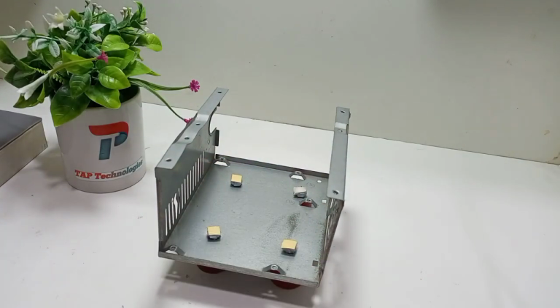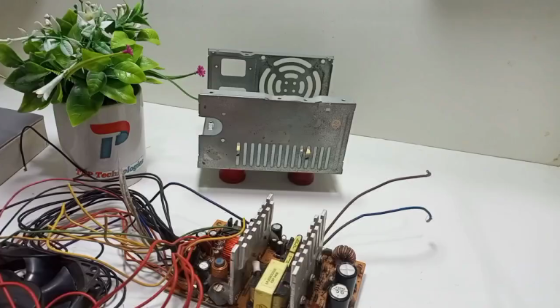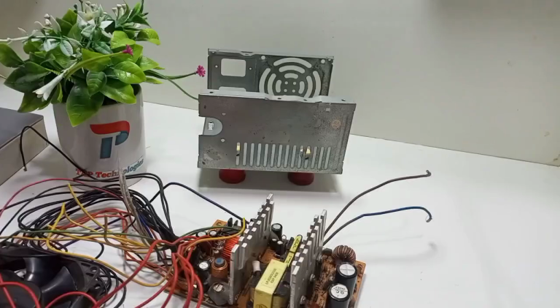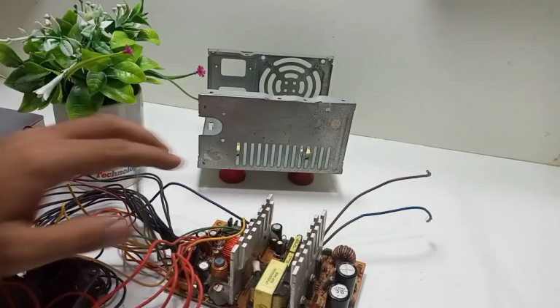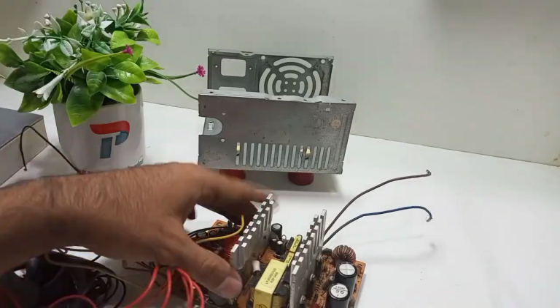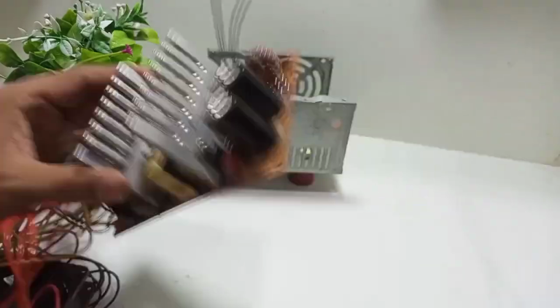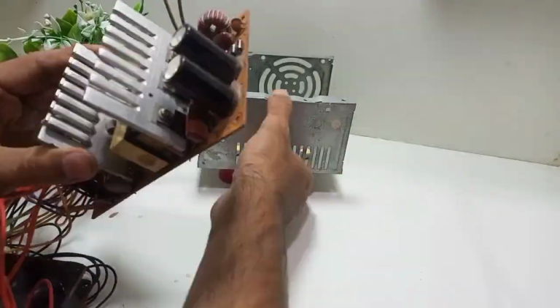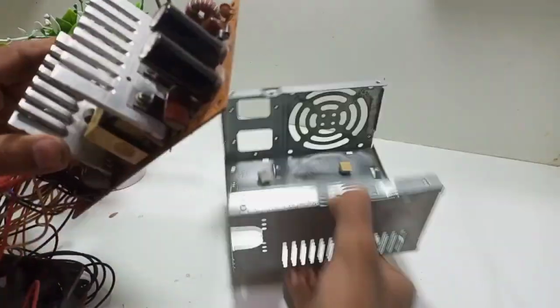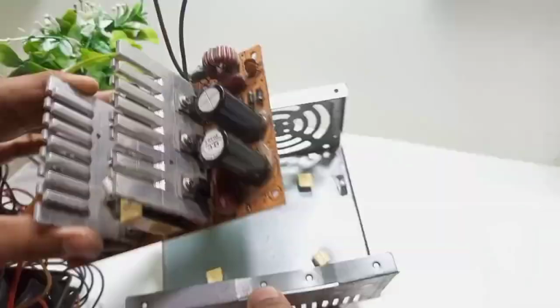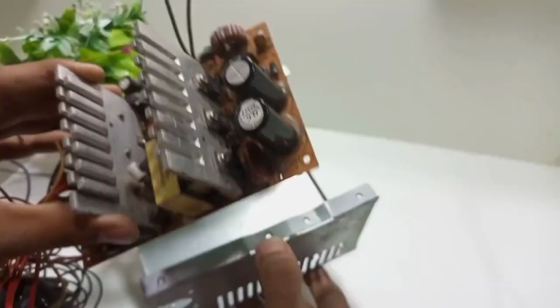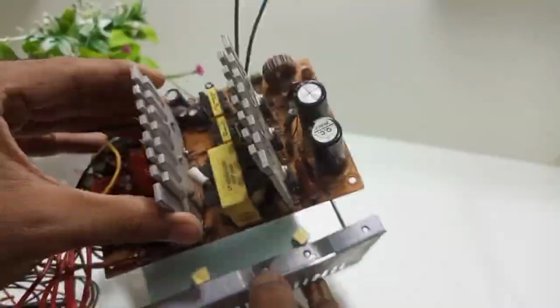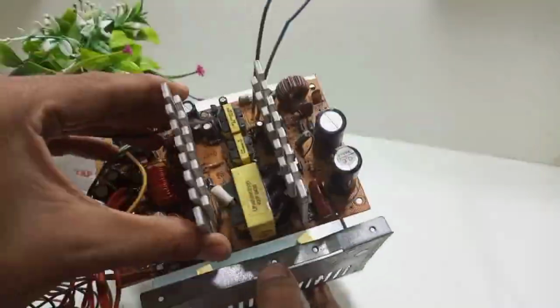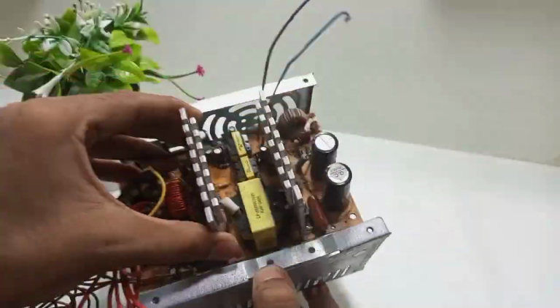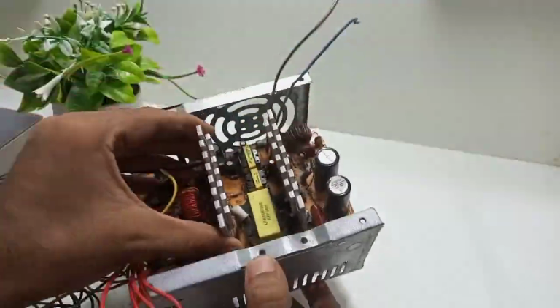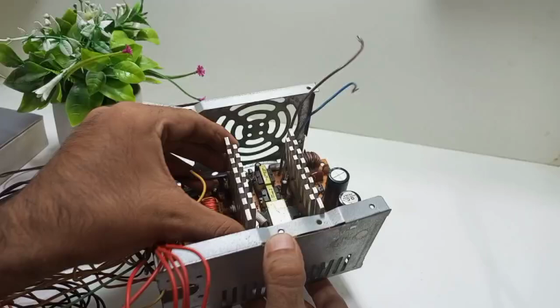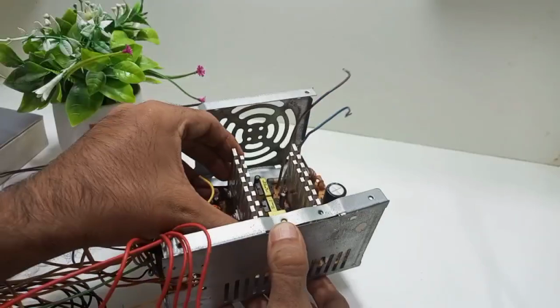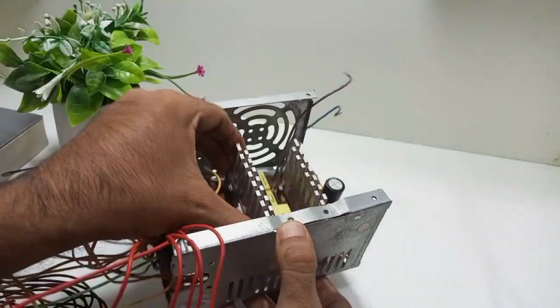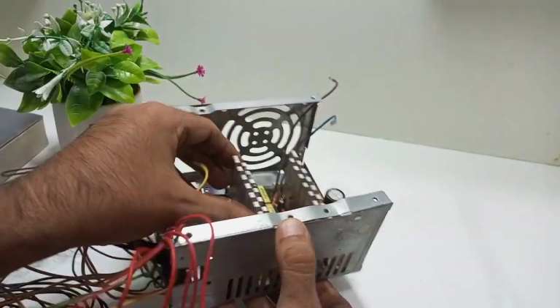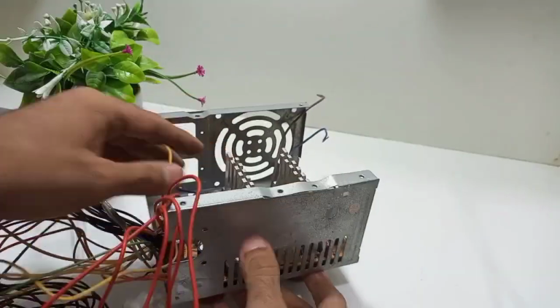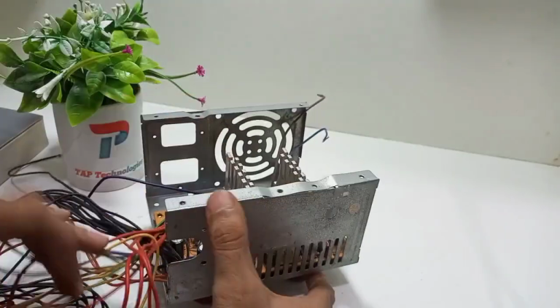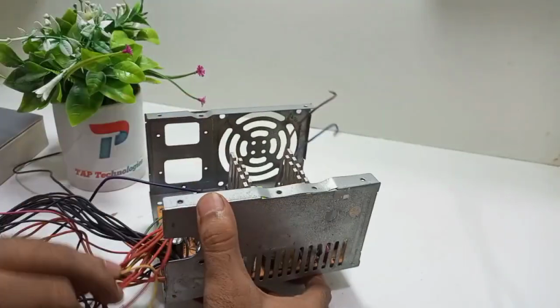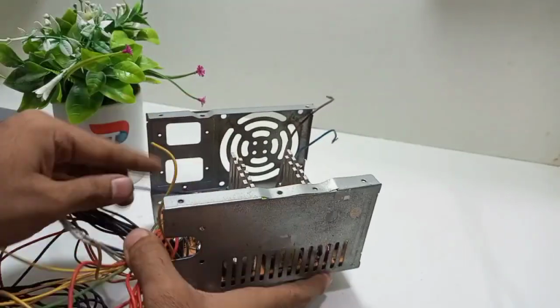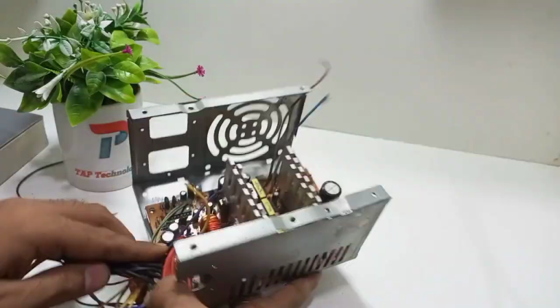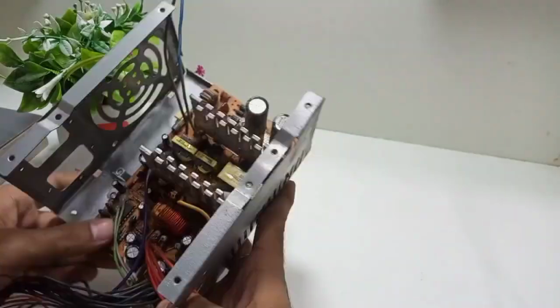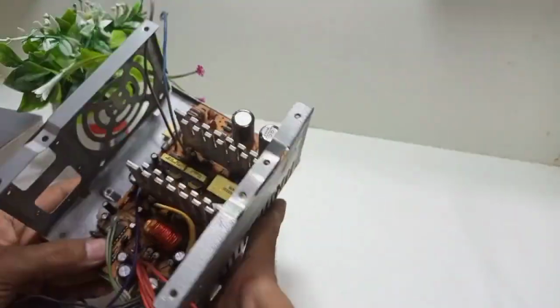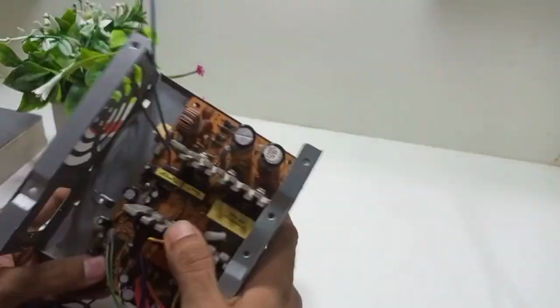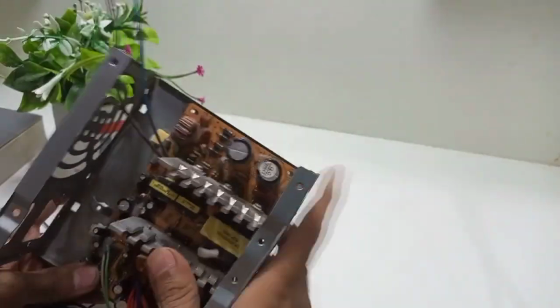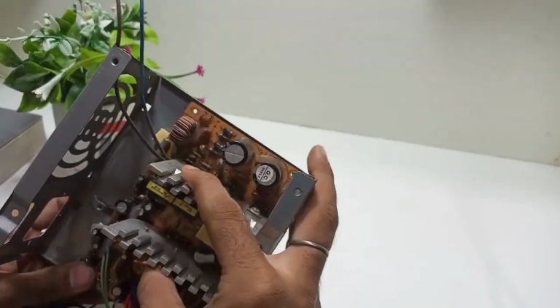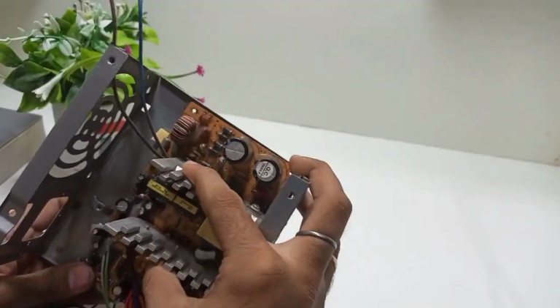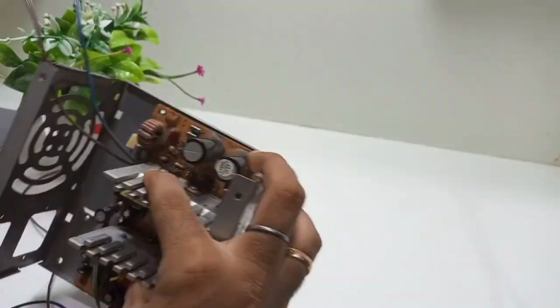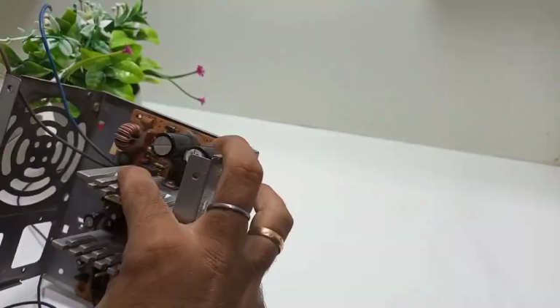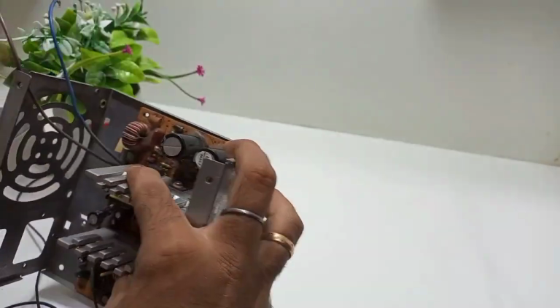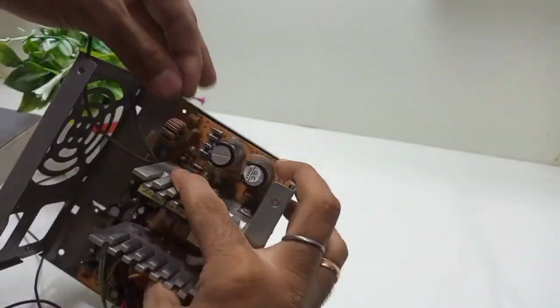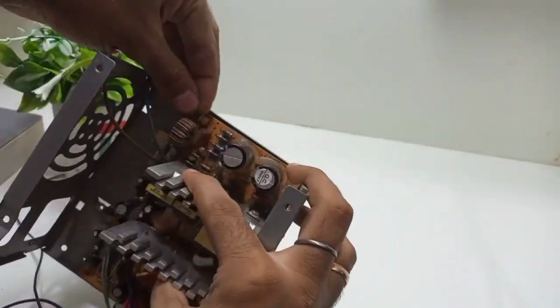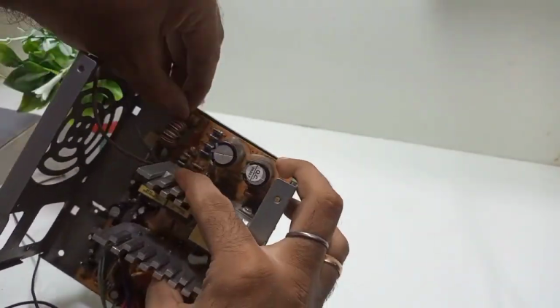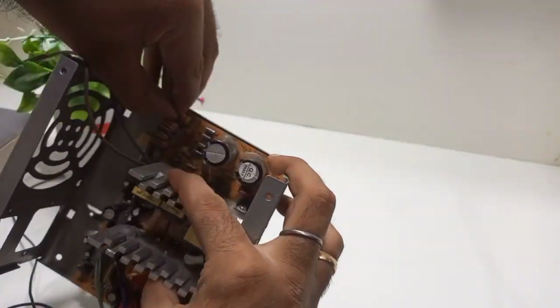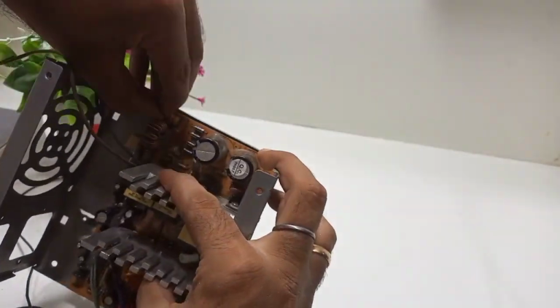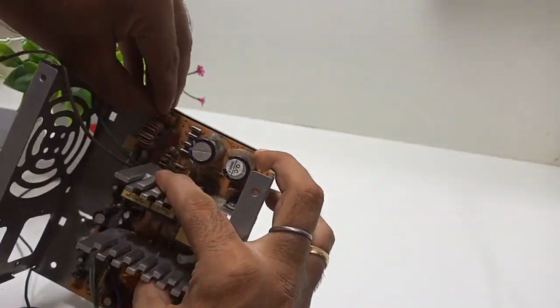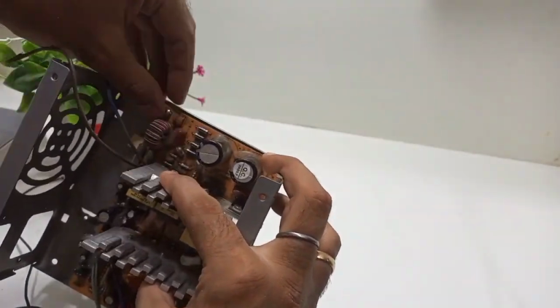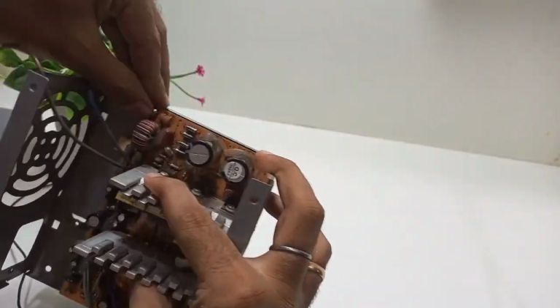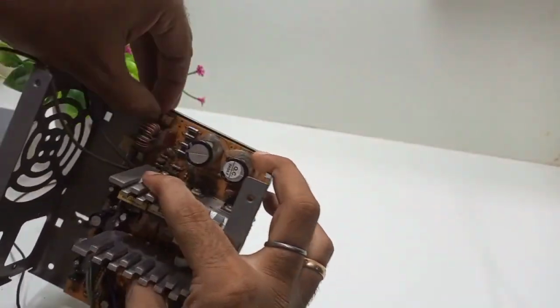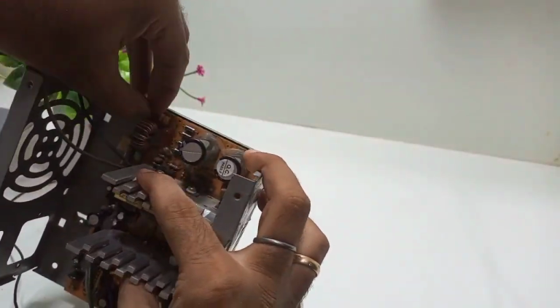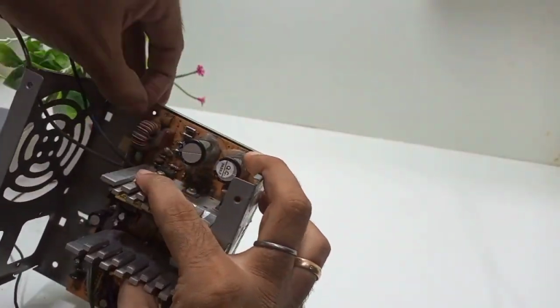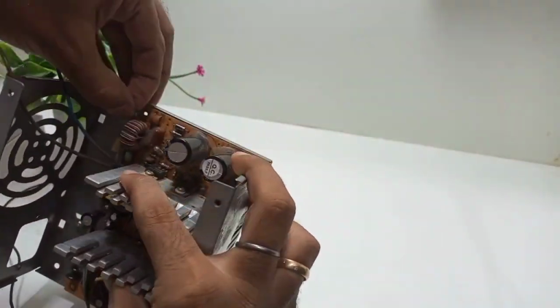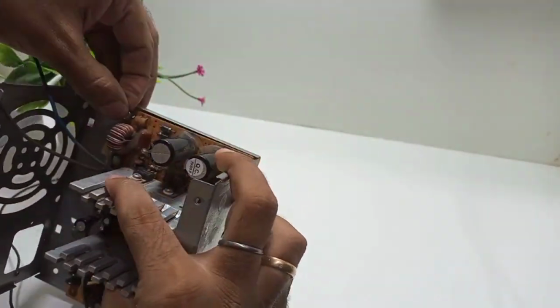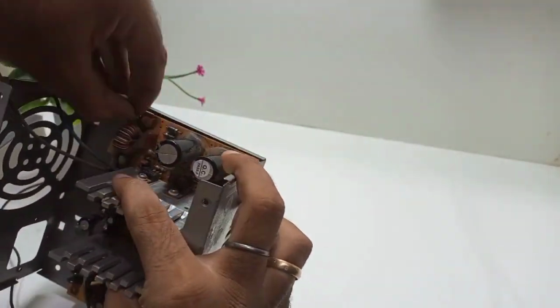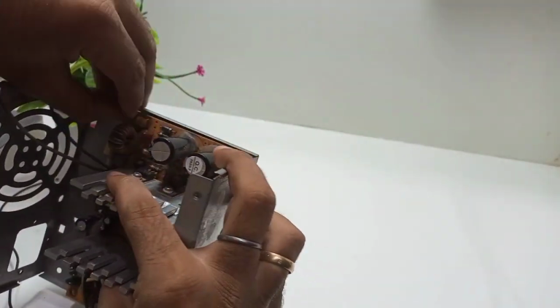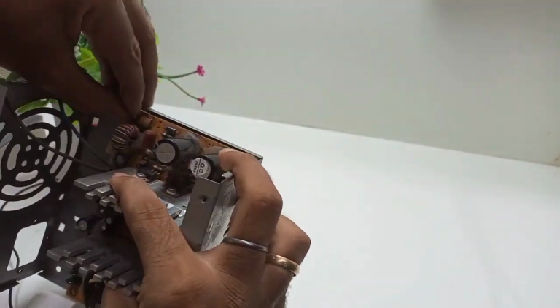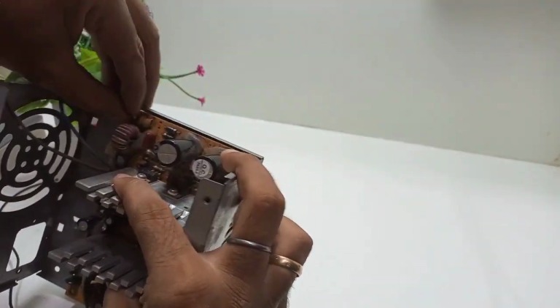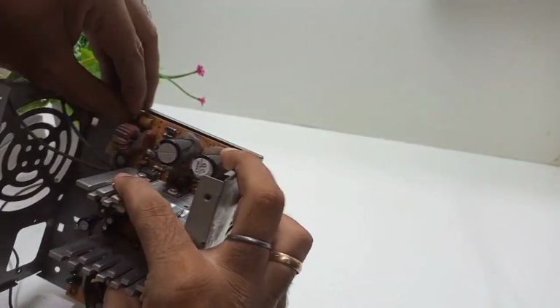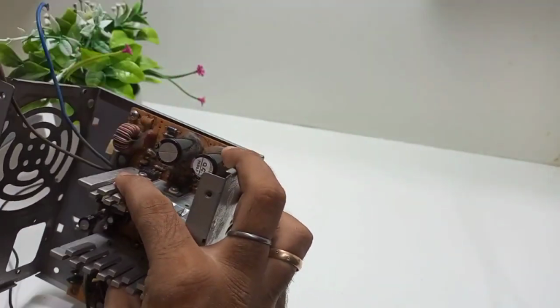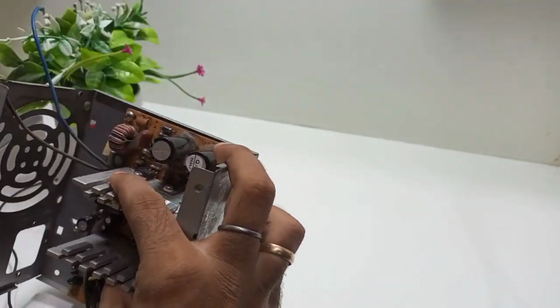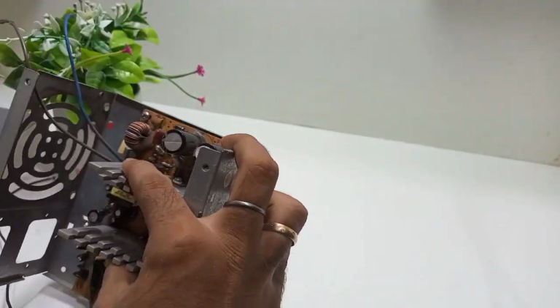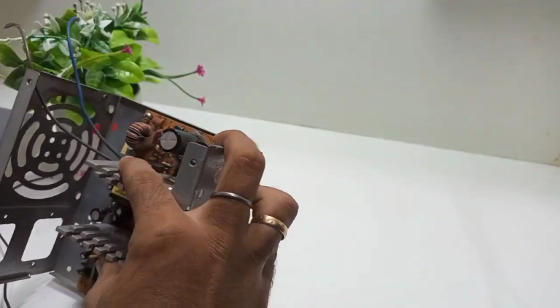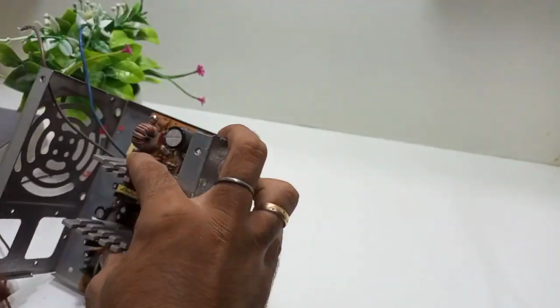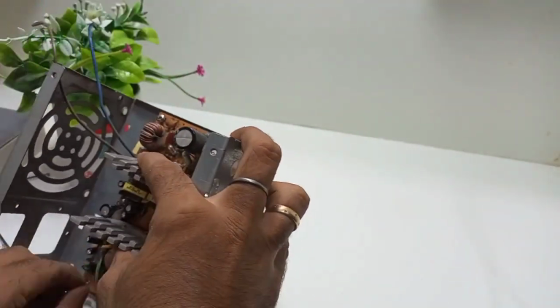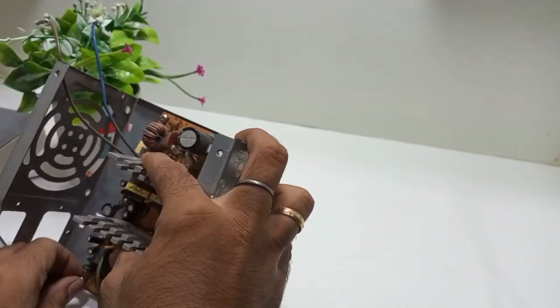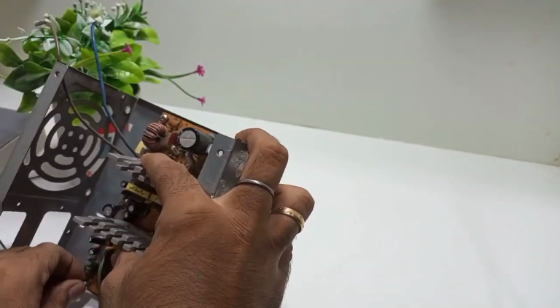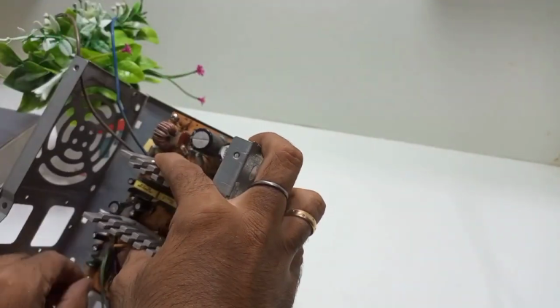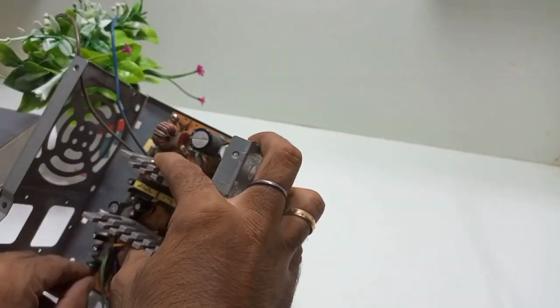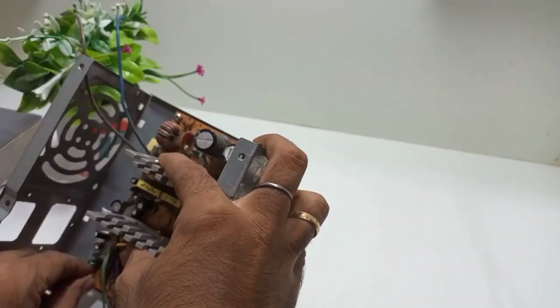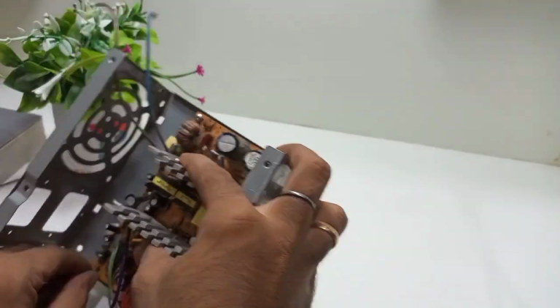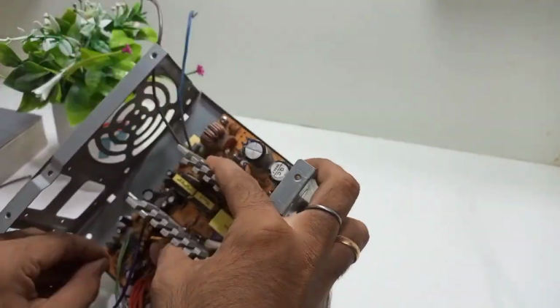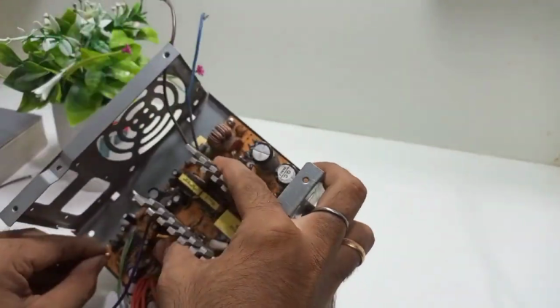Now after insulating, we reinstall the motherboard, fan and connectors to the base properly.